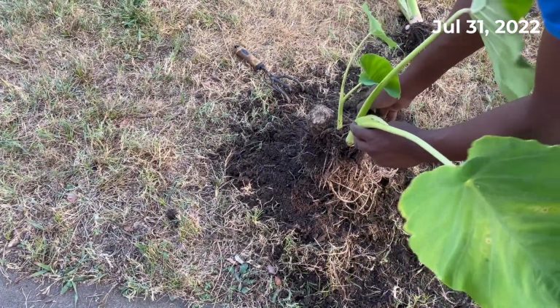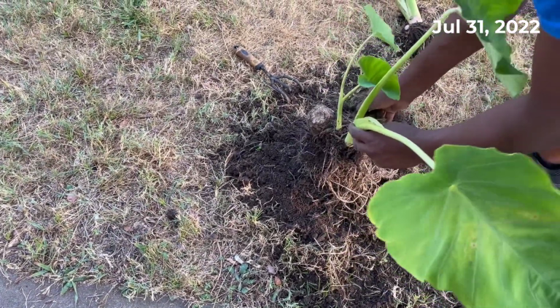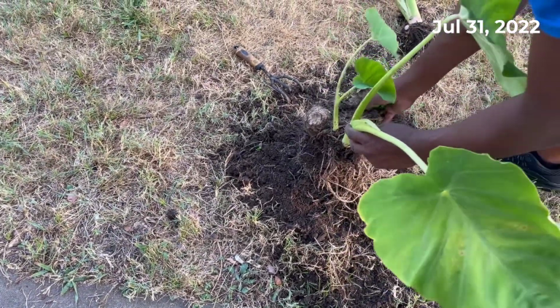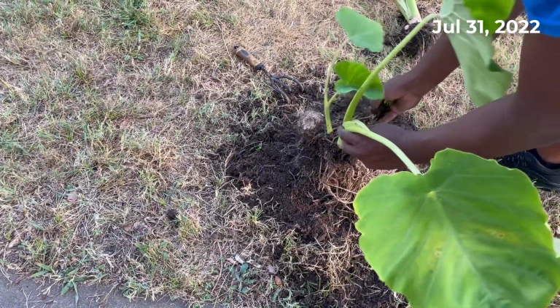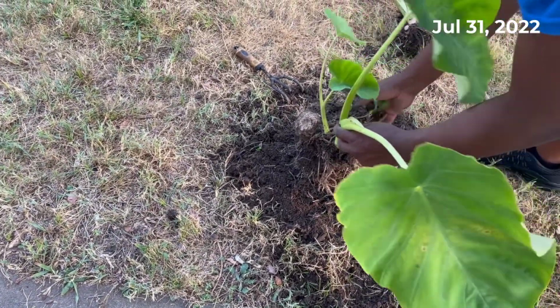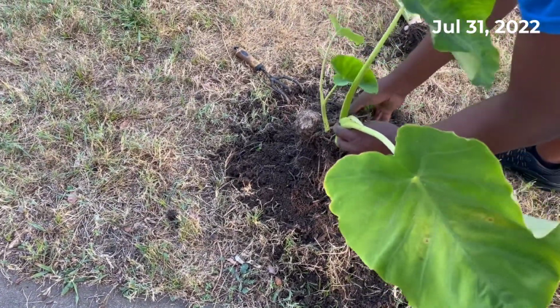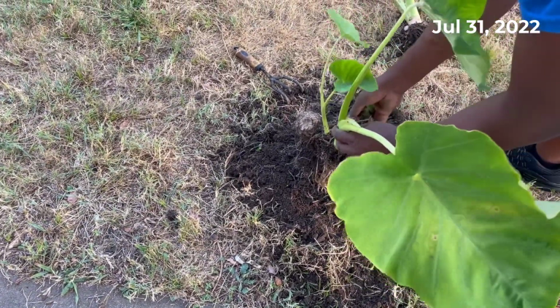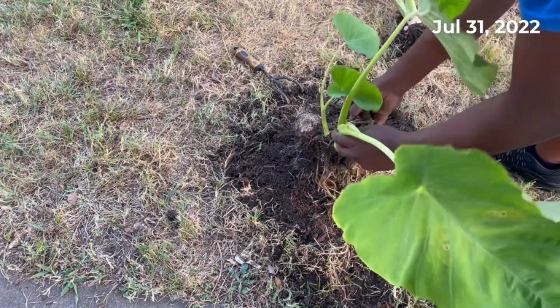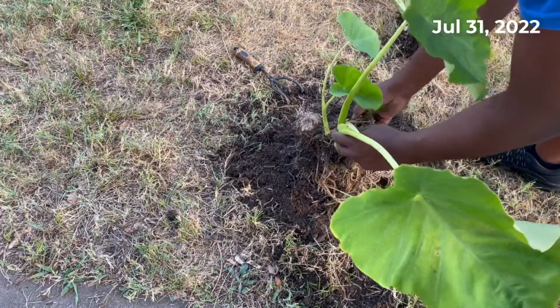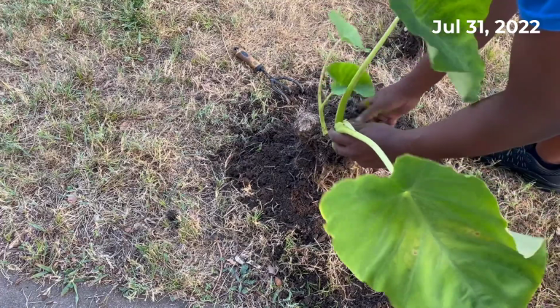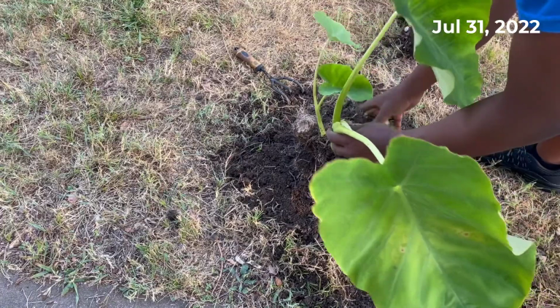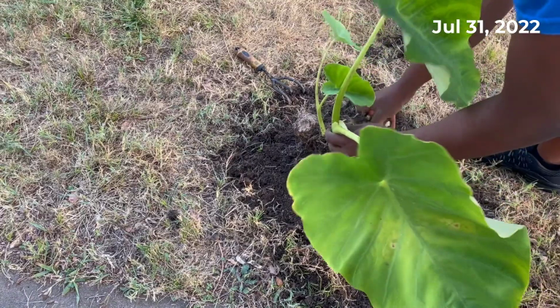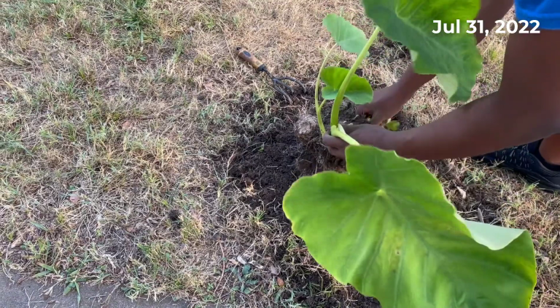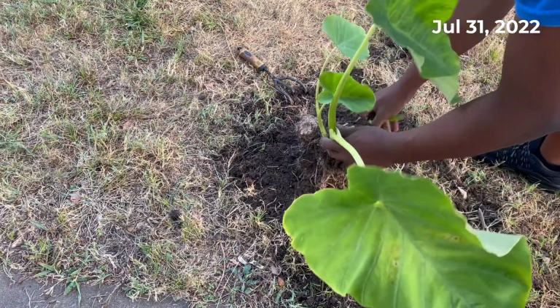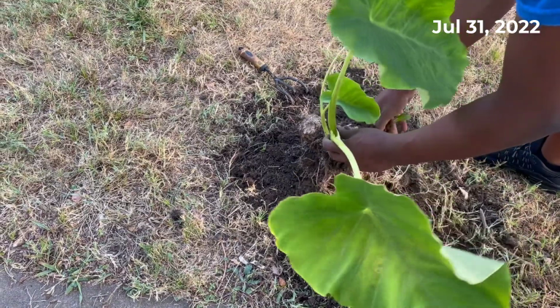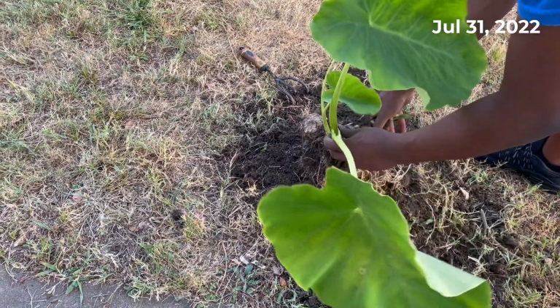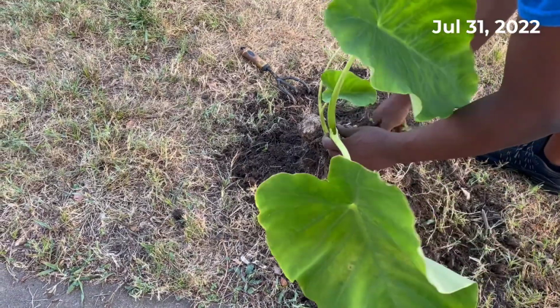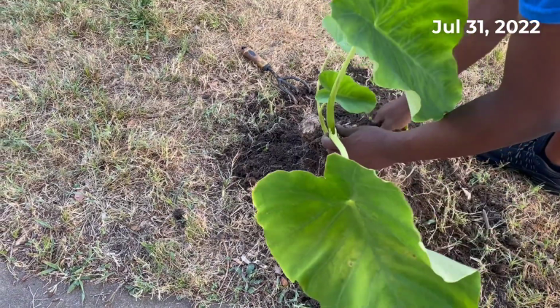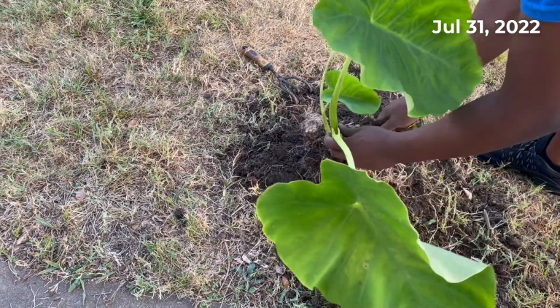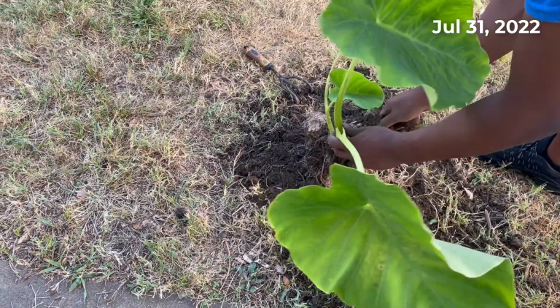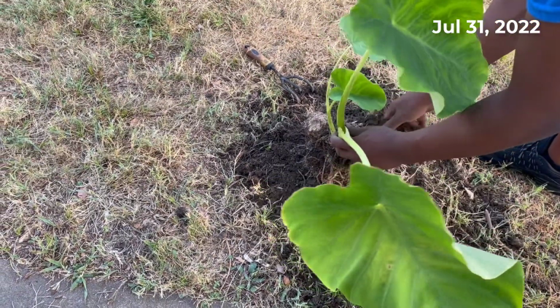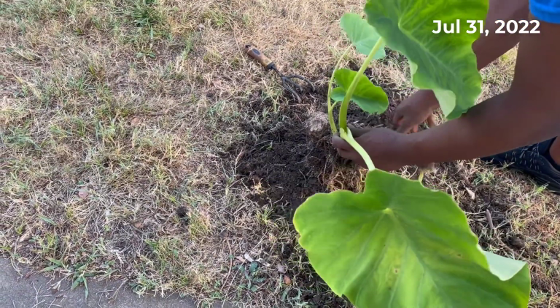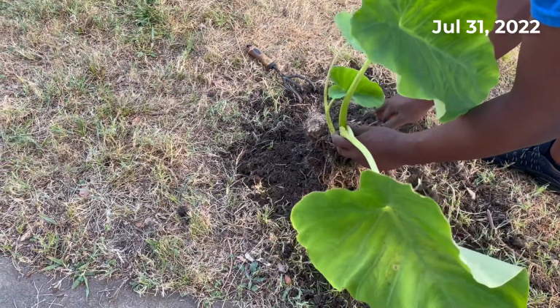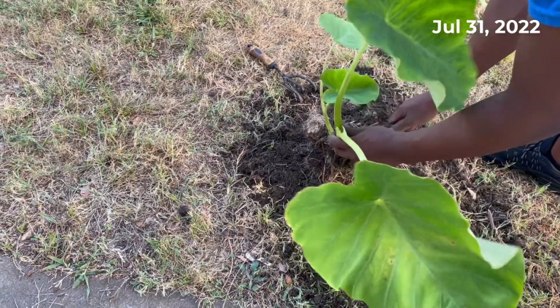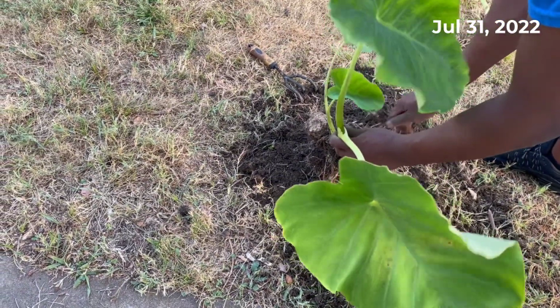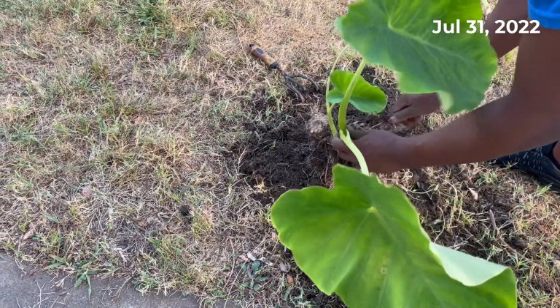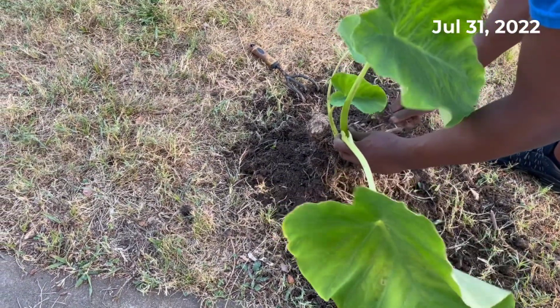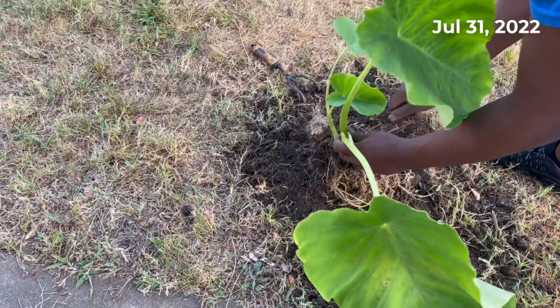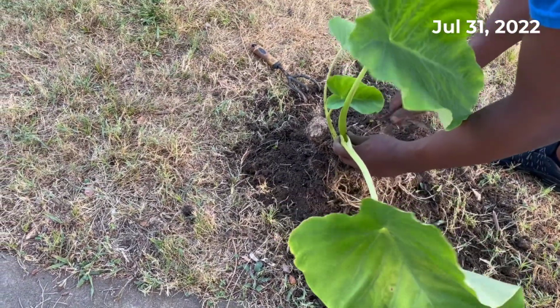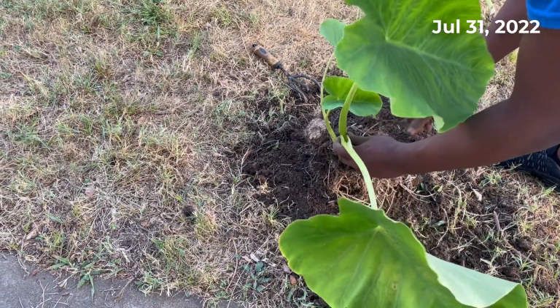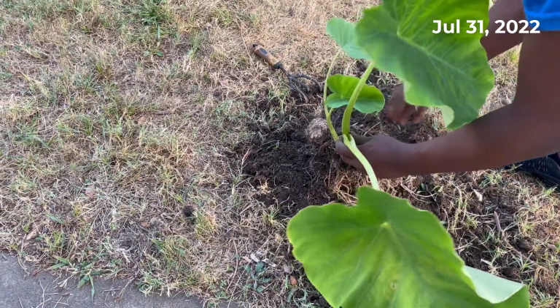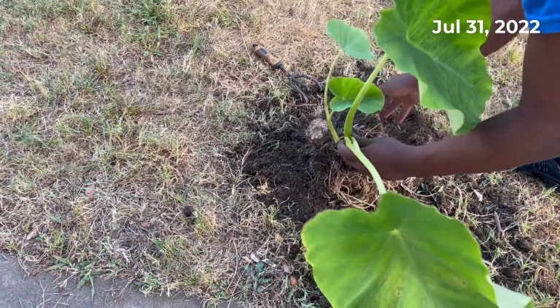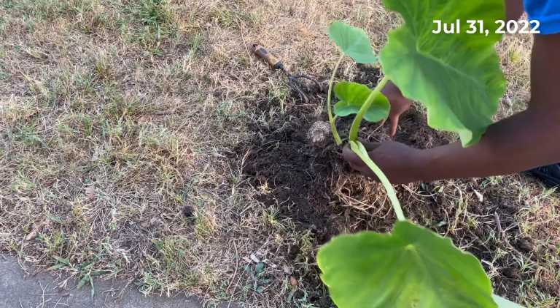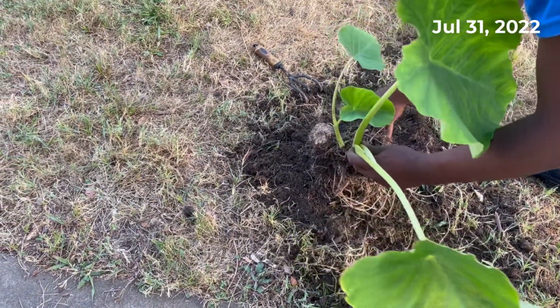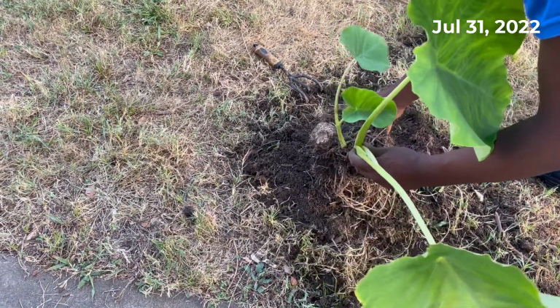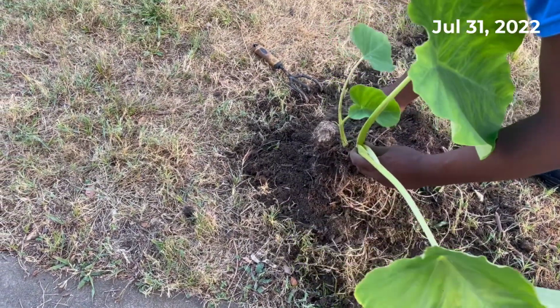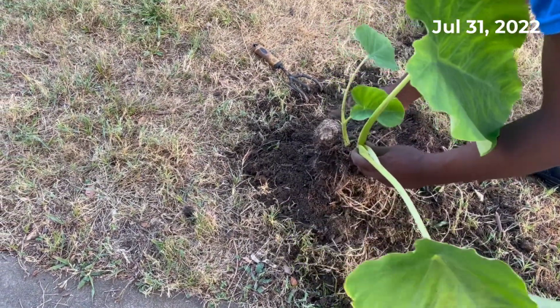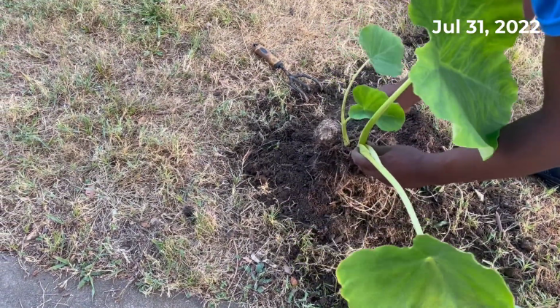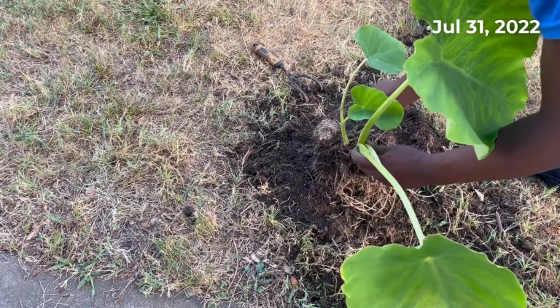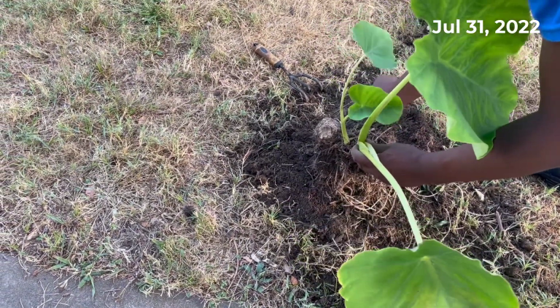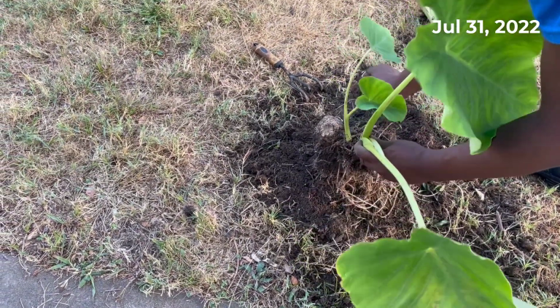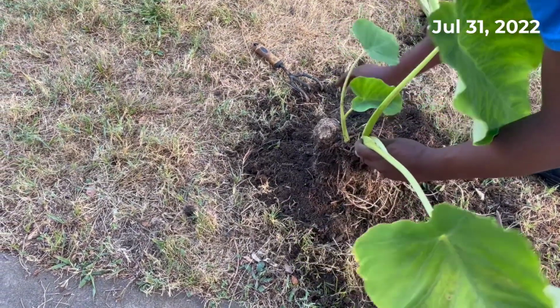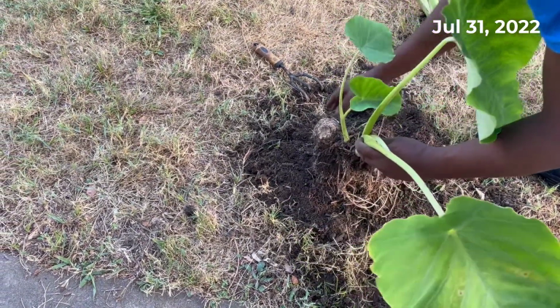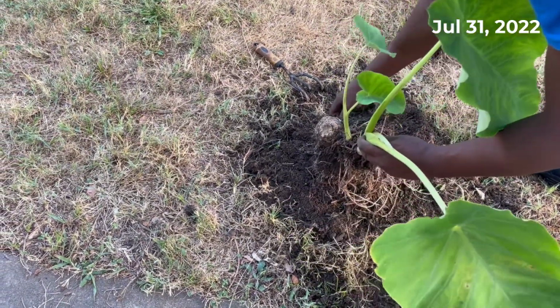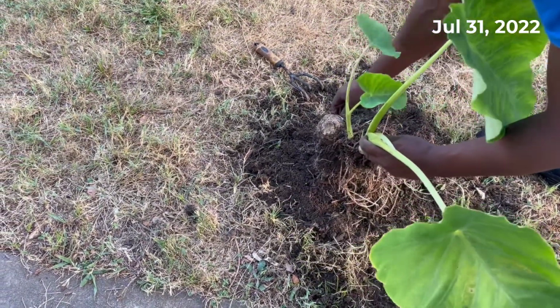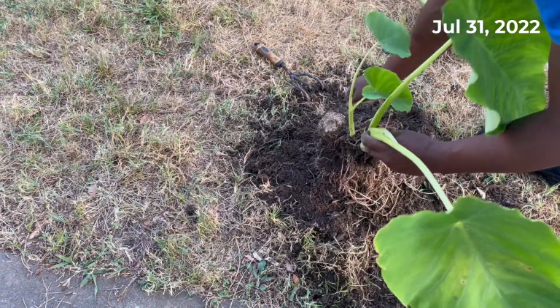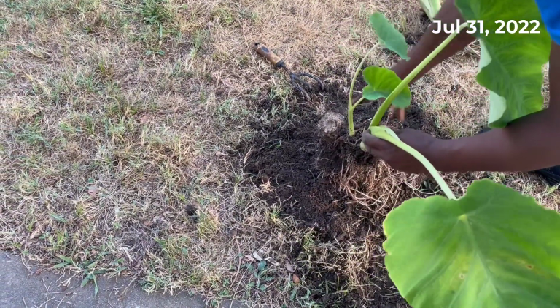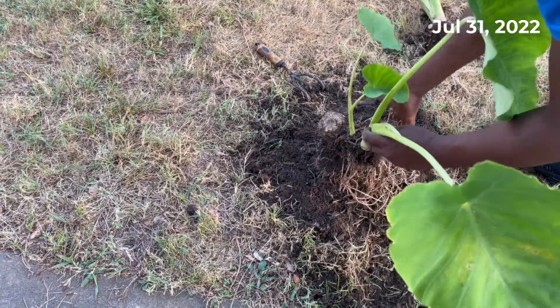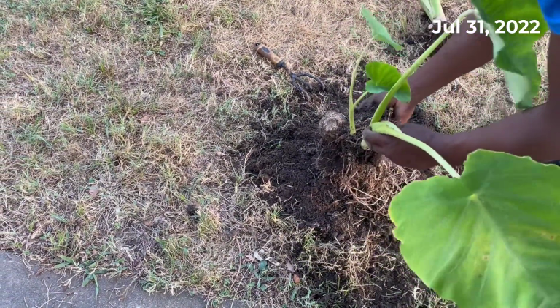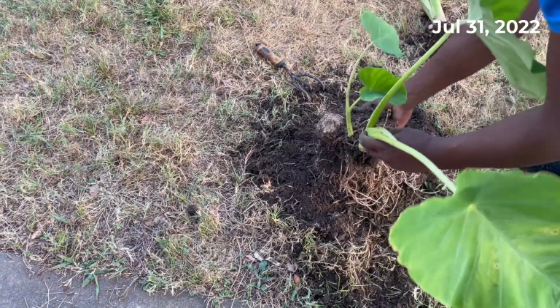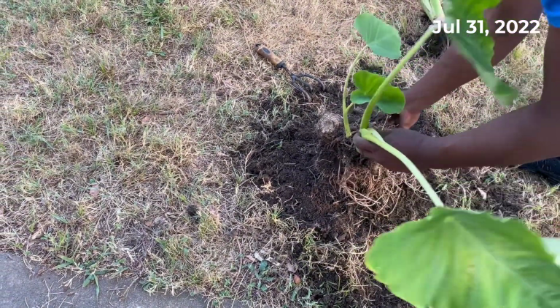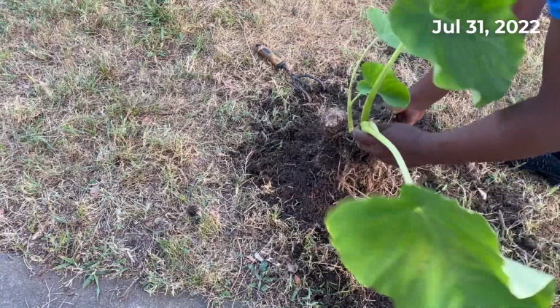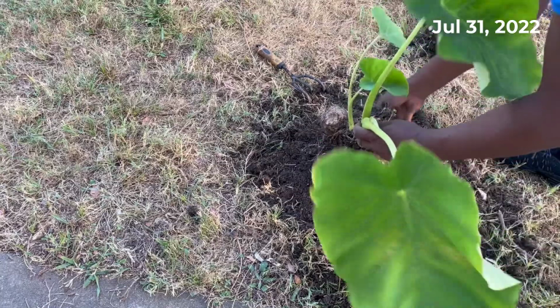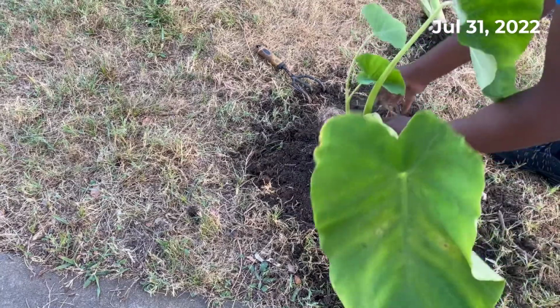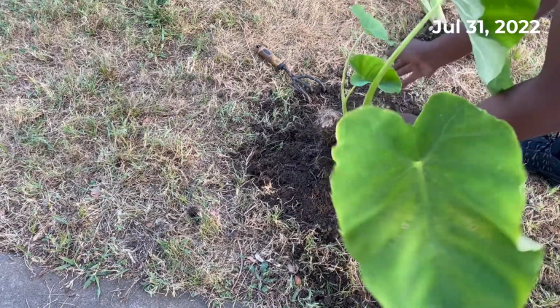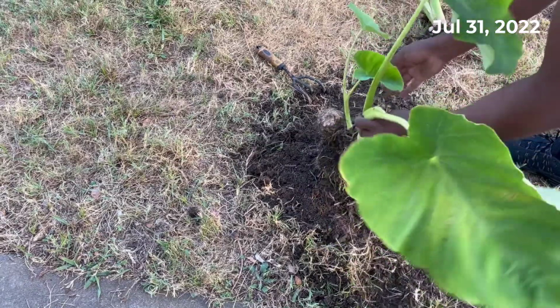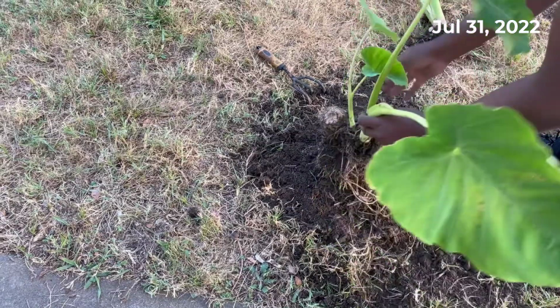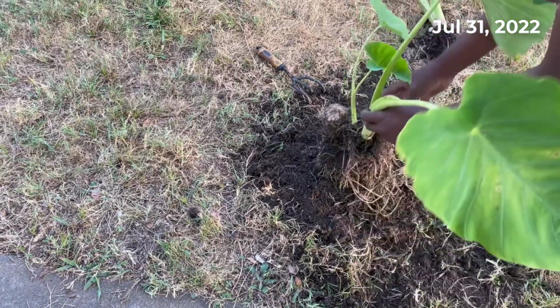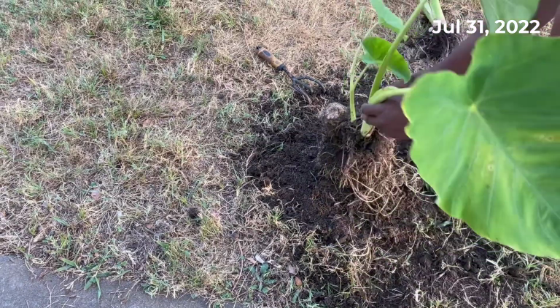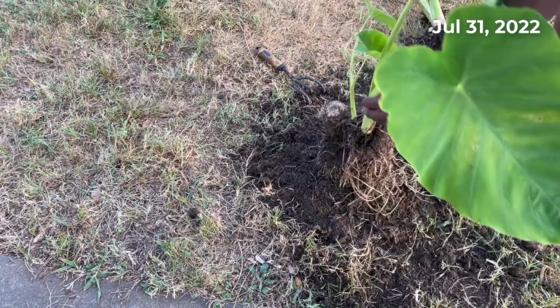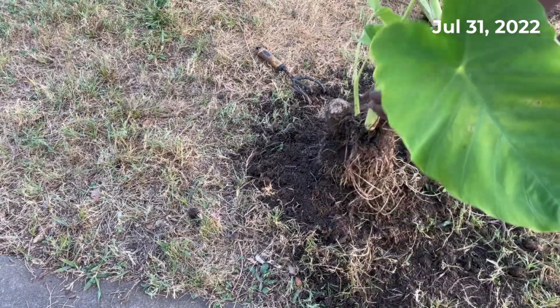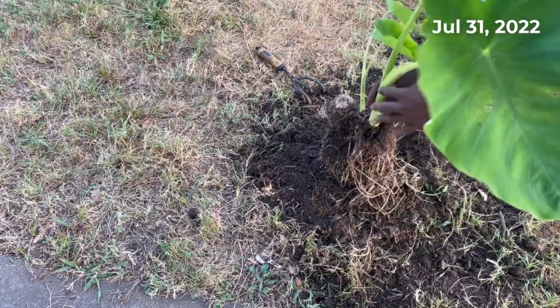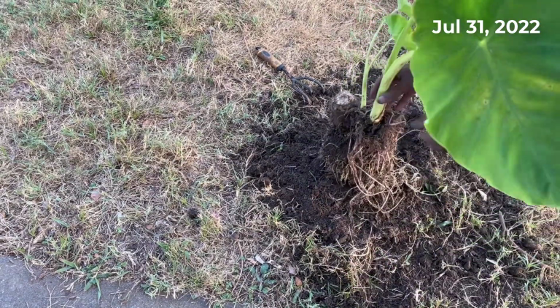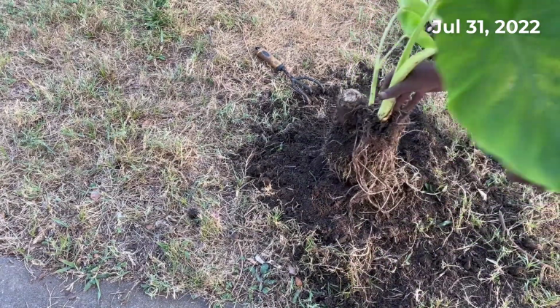That's pretty much it. If you've got elephant ears growing in containers and you want to propagate them and make more improvements around your property or whatnot, that's how you do it.